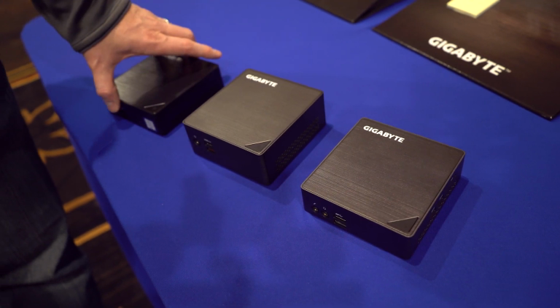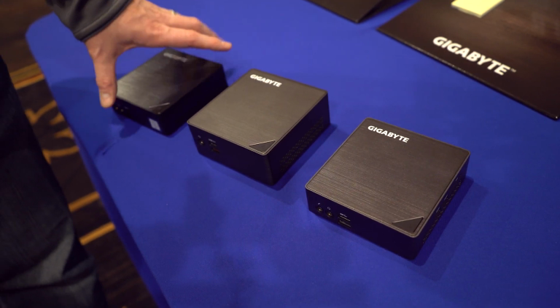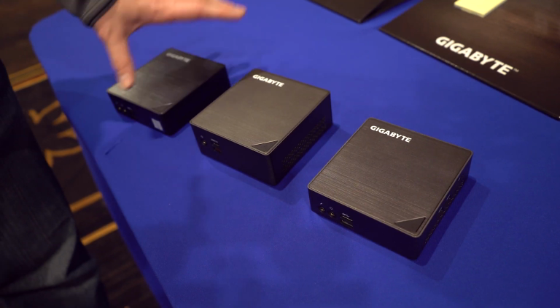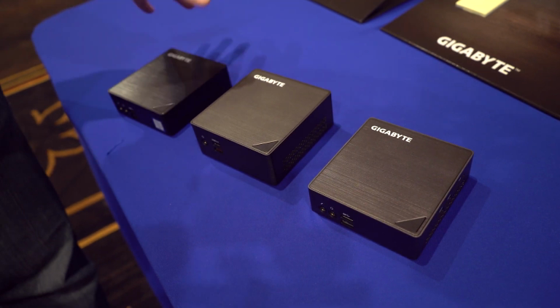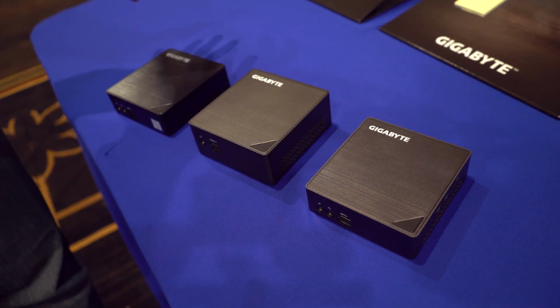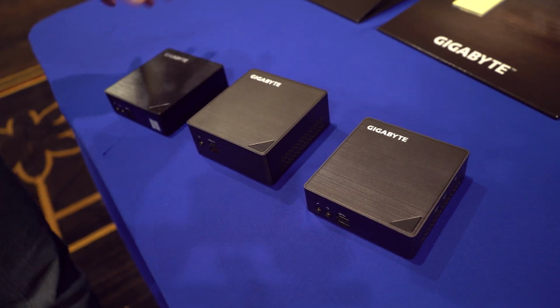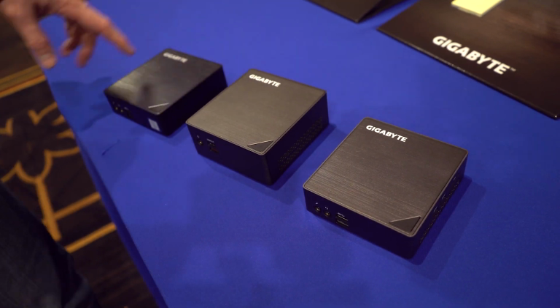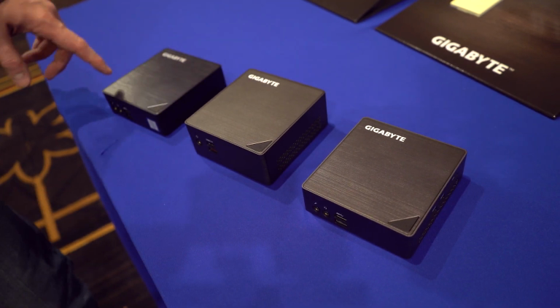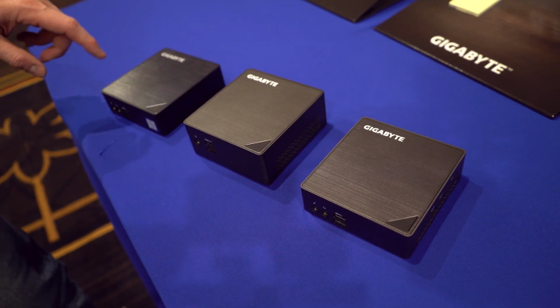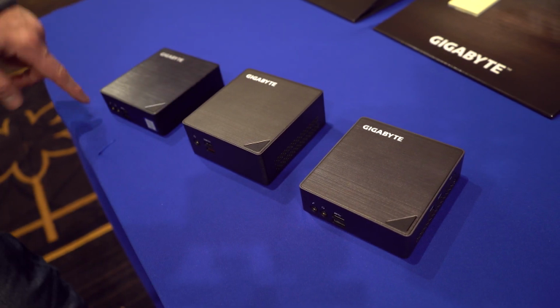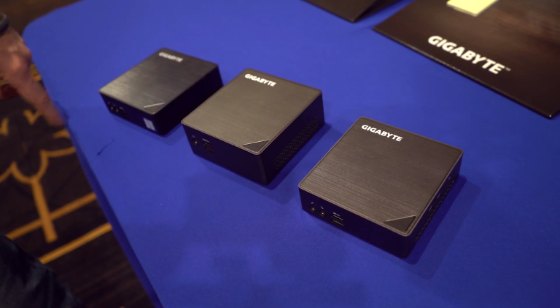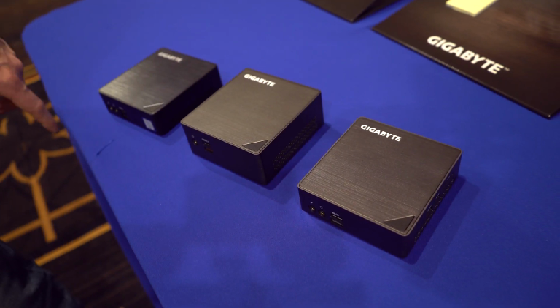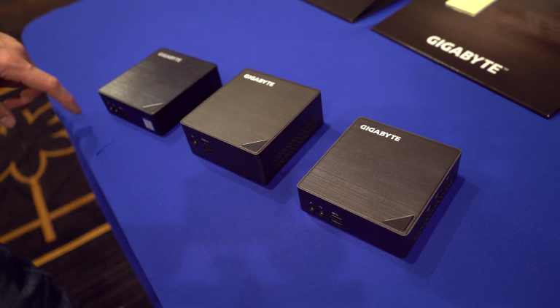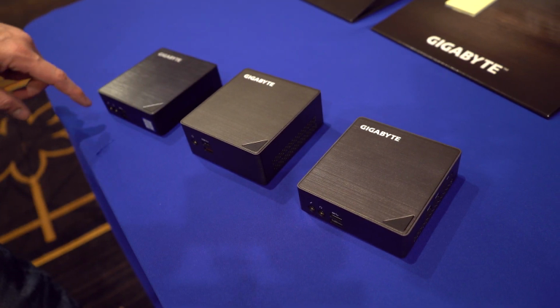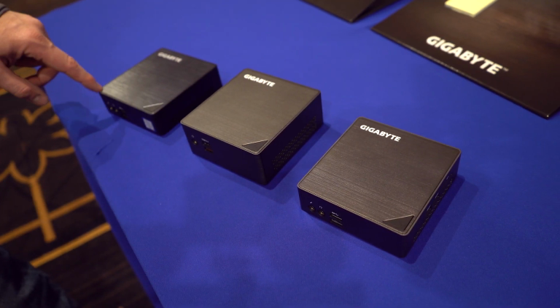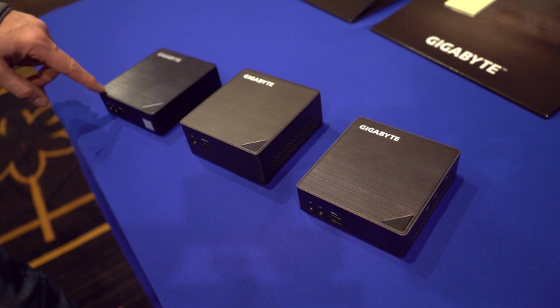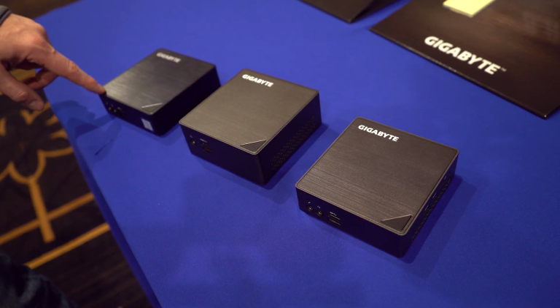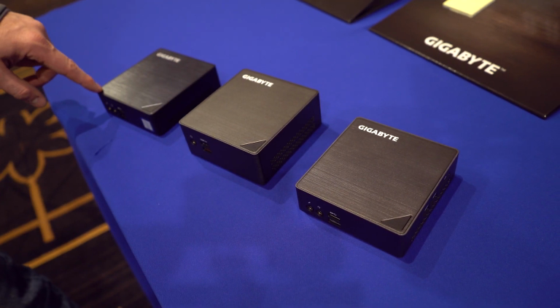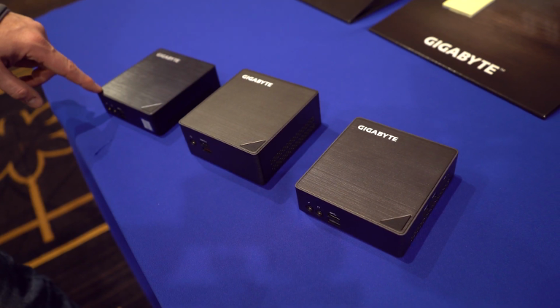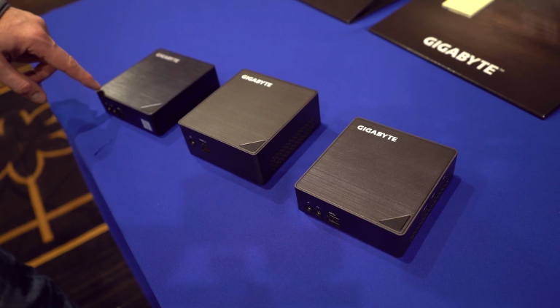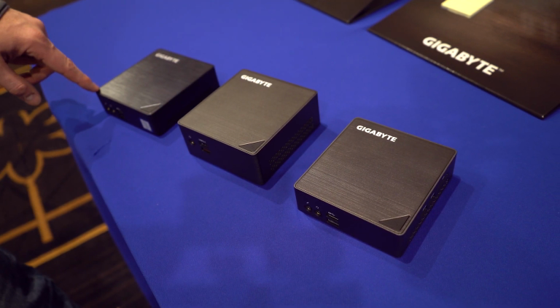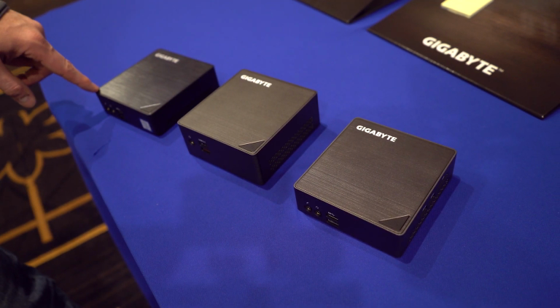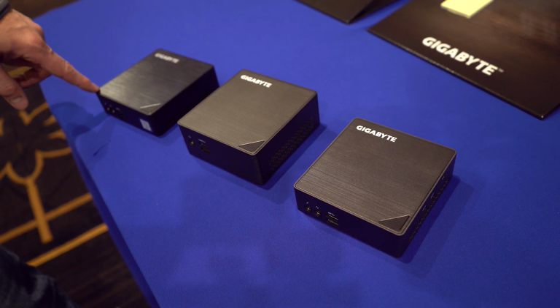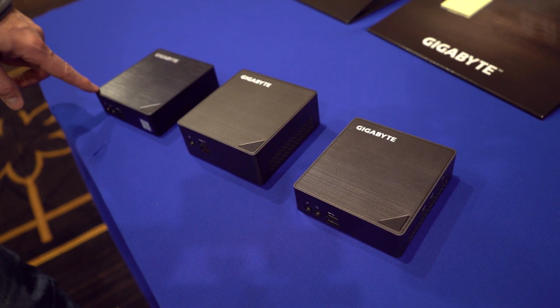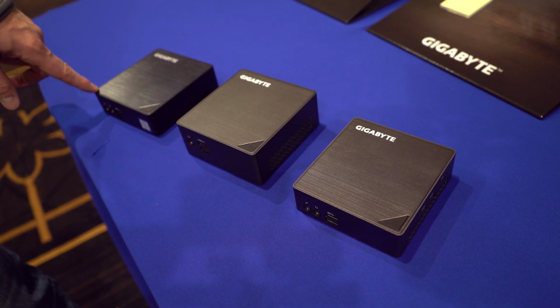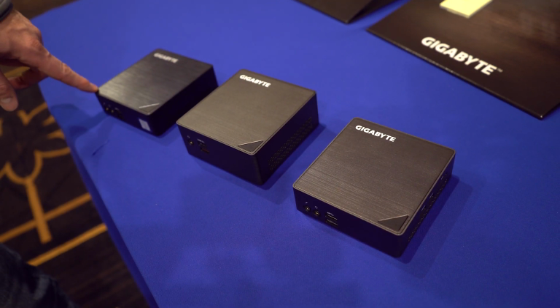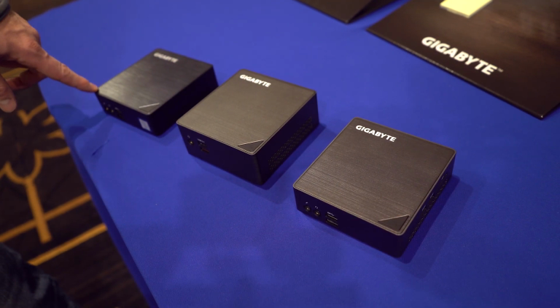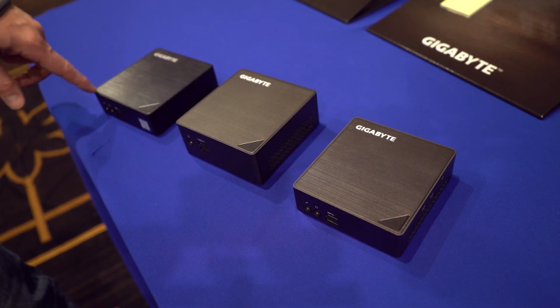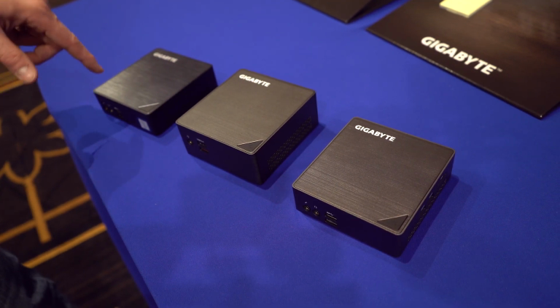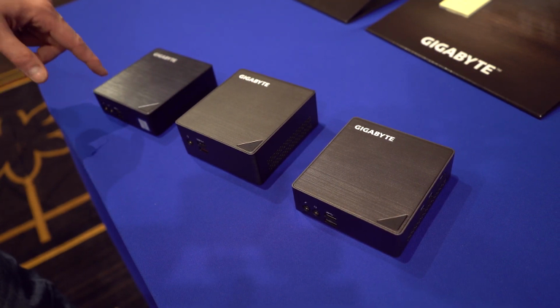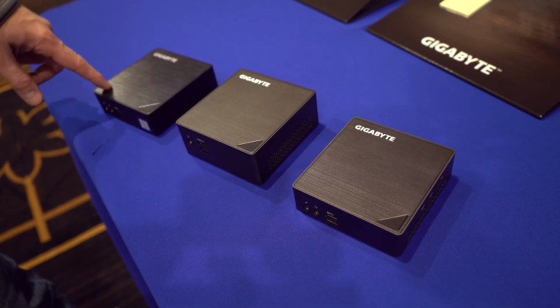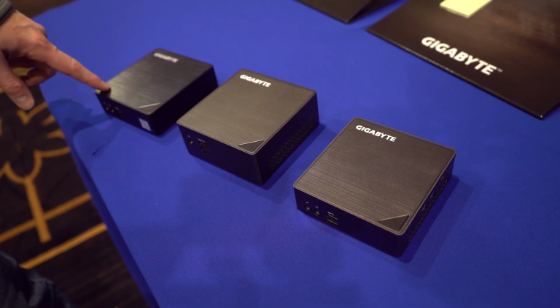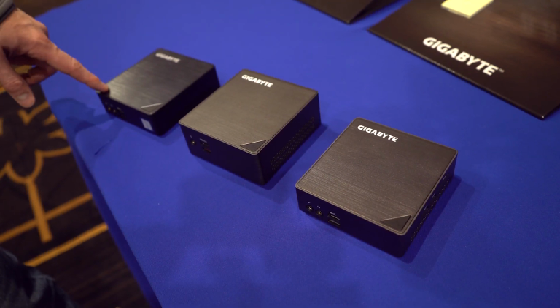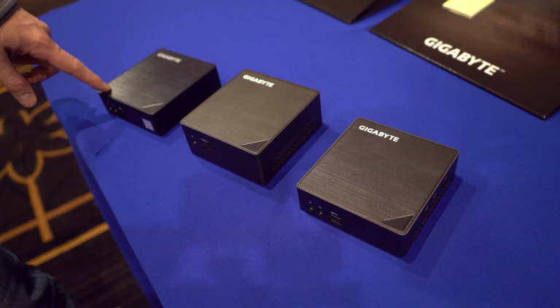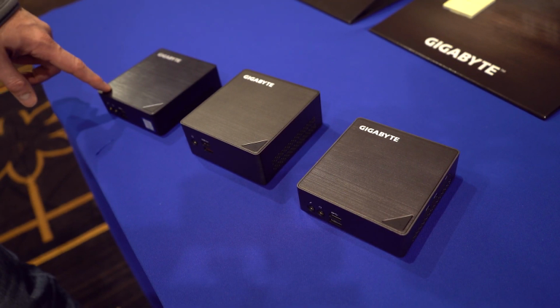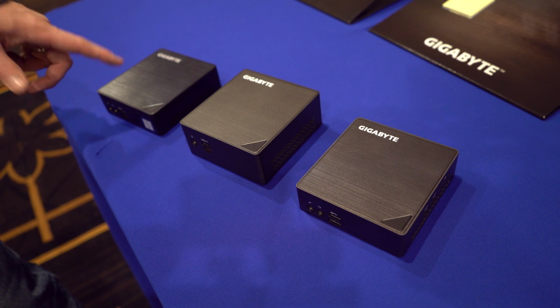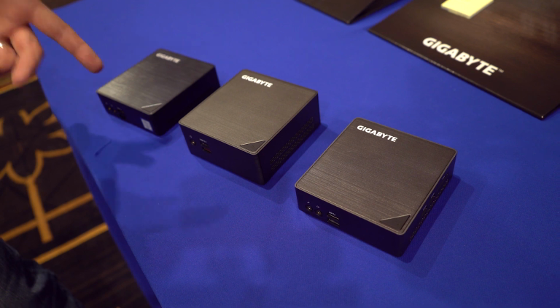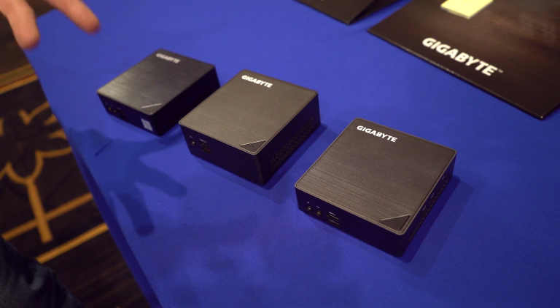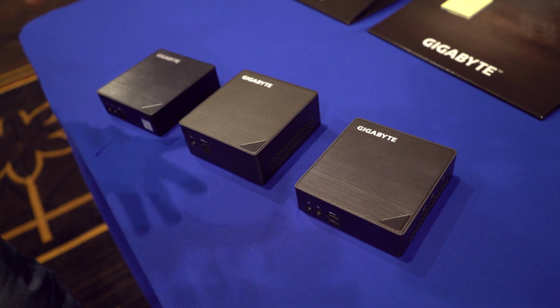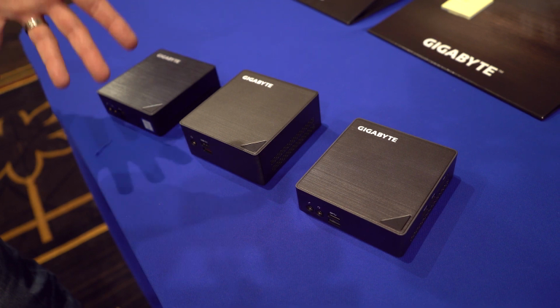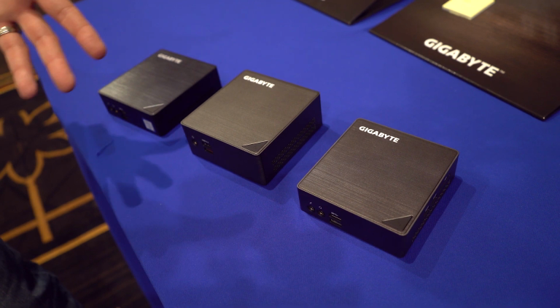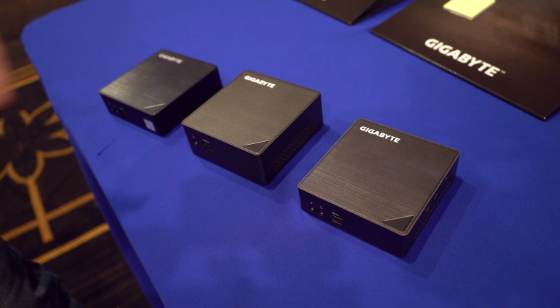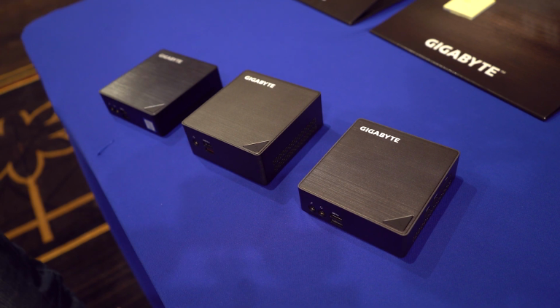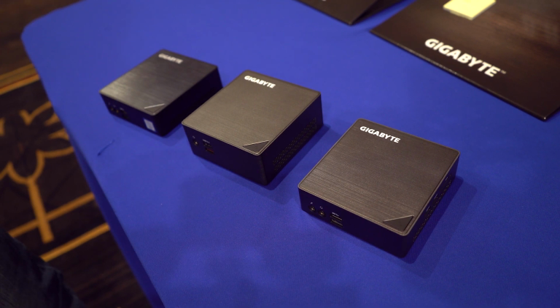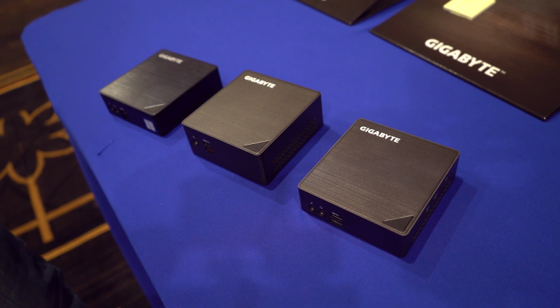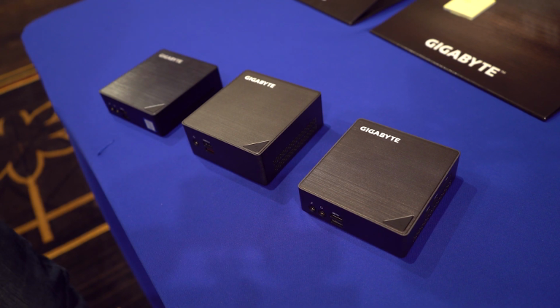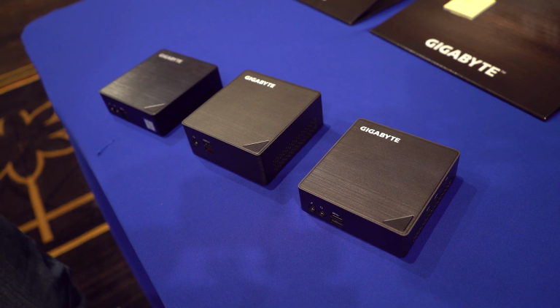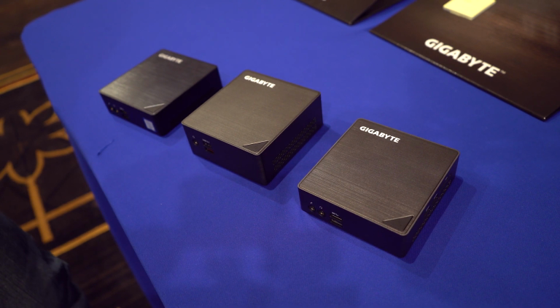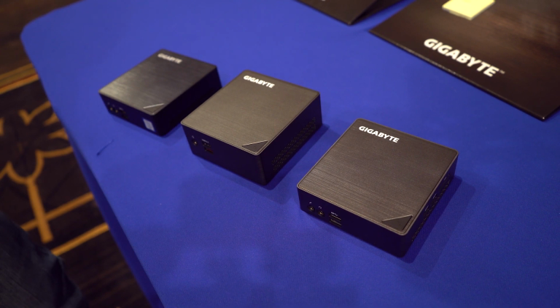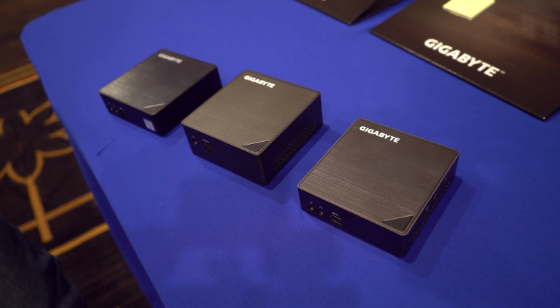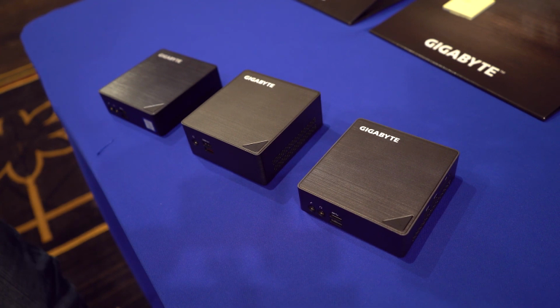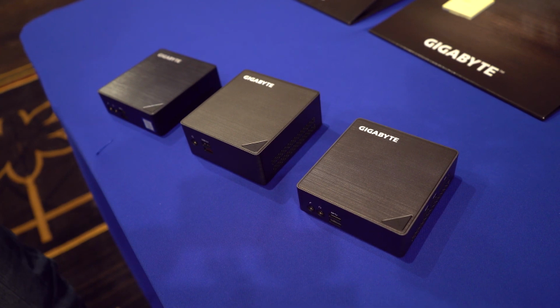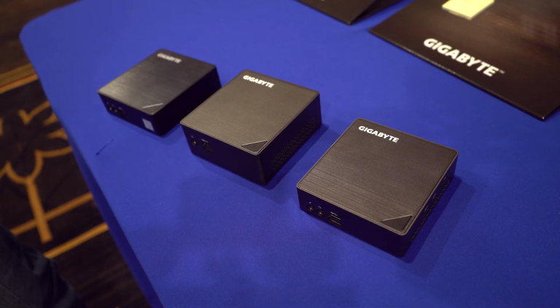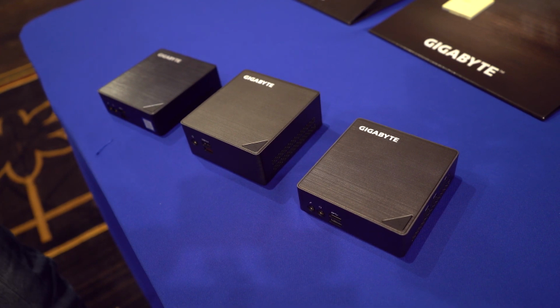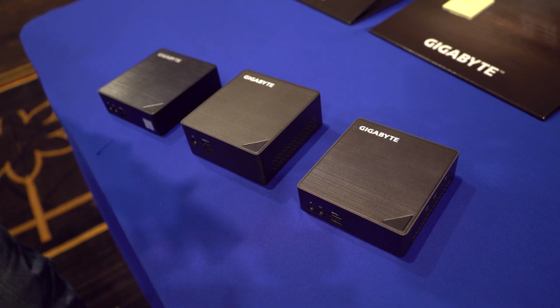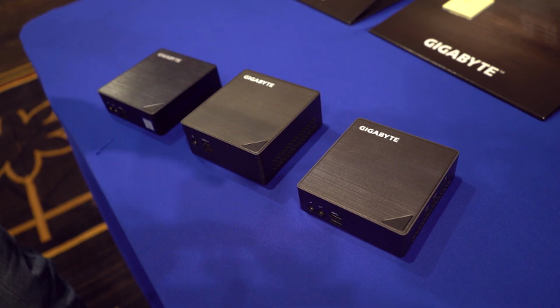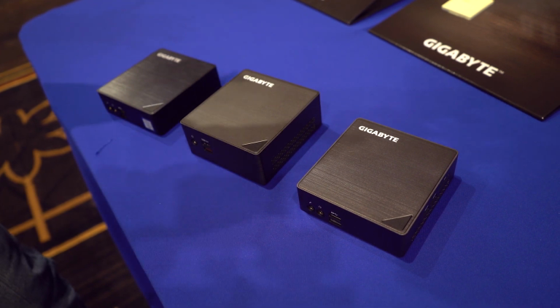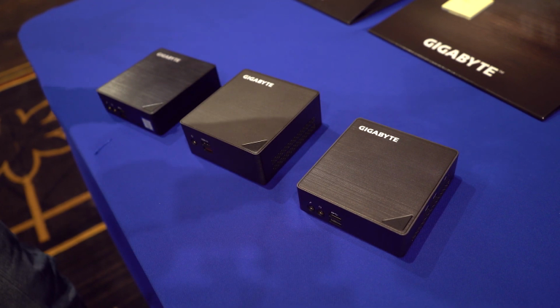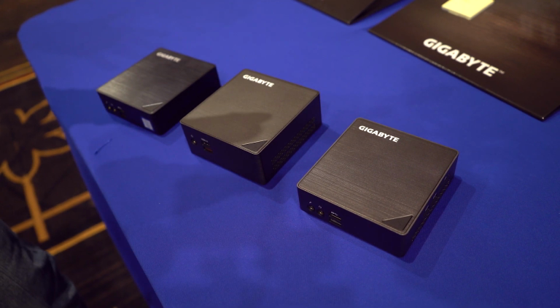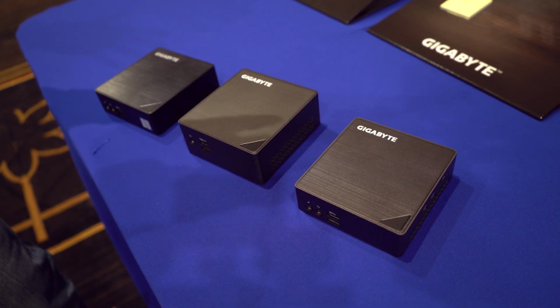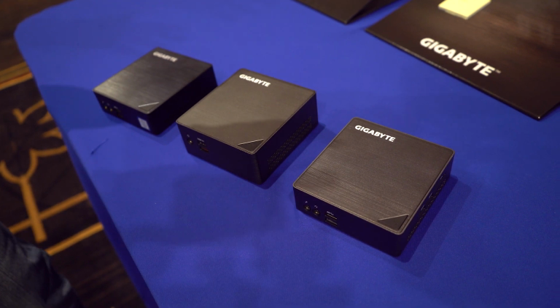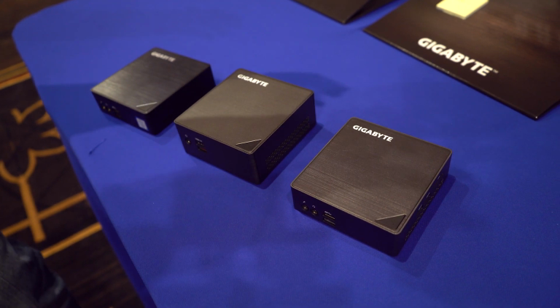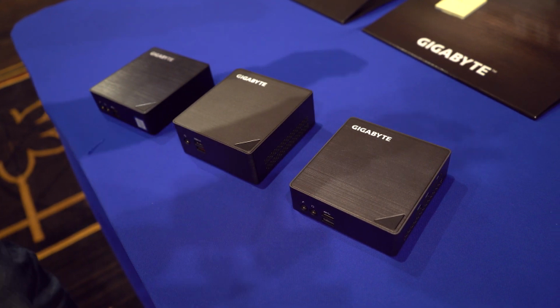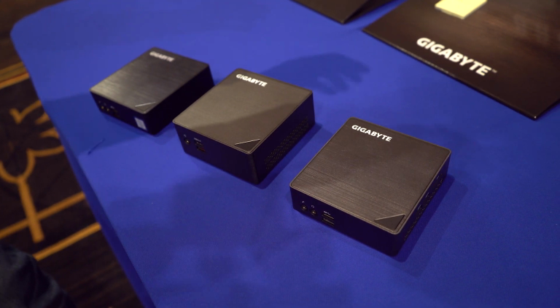There are some other updates internally. They now support M.2 wireless connectivity as well as M.2 storage, so you have the capability for all that there.